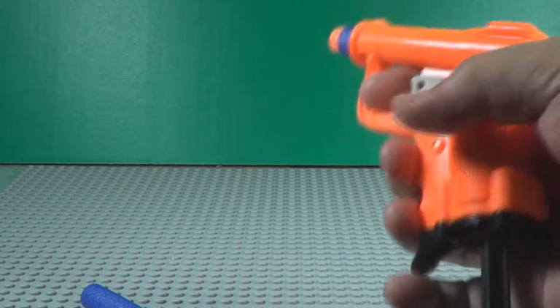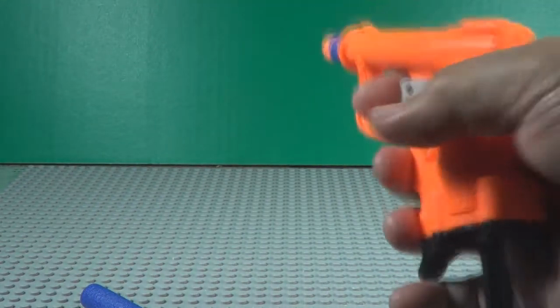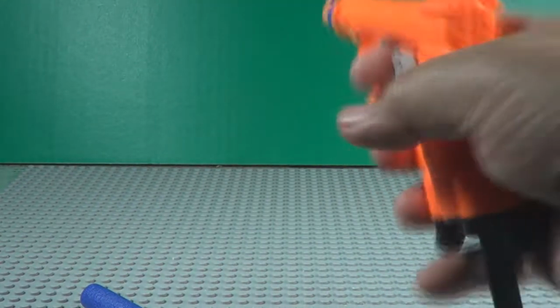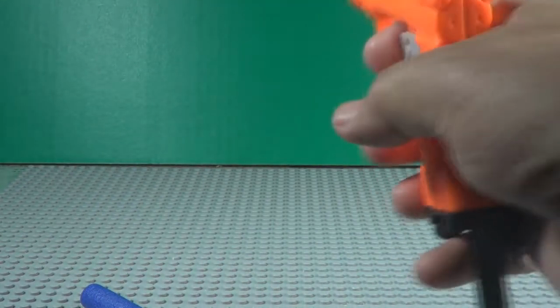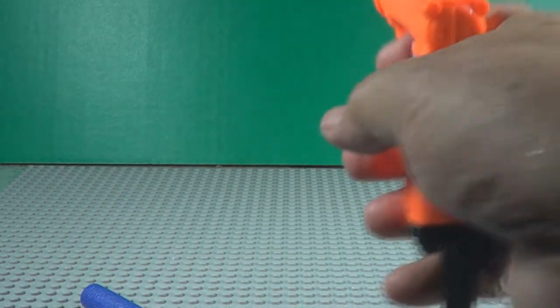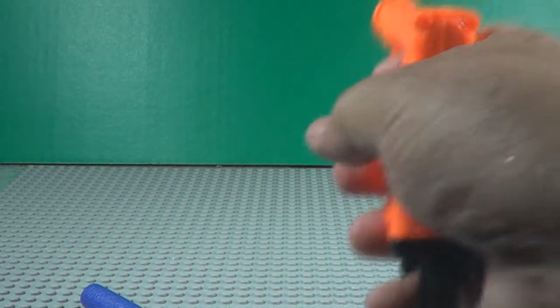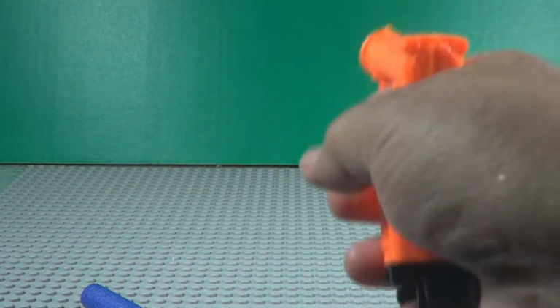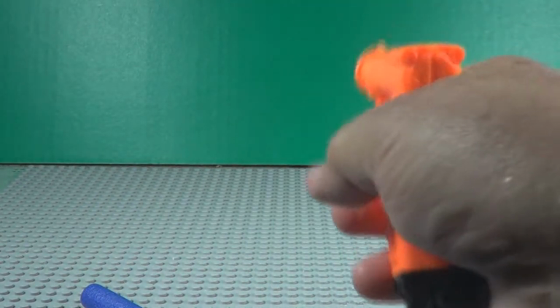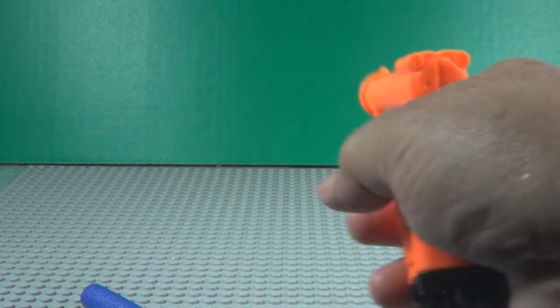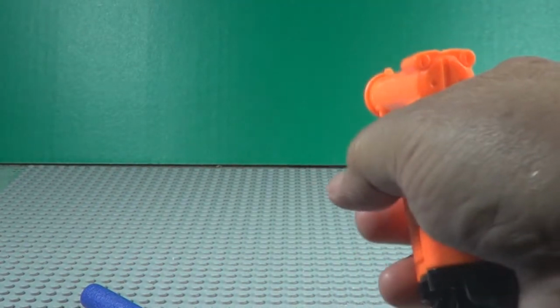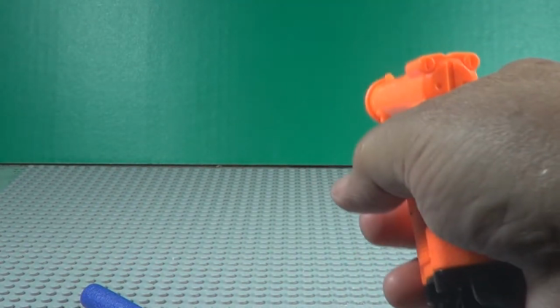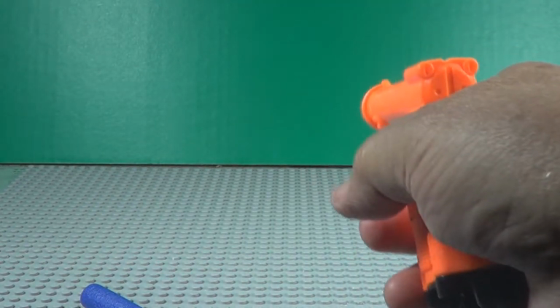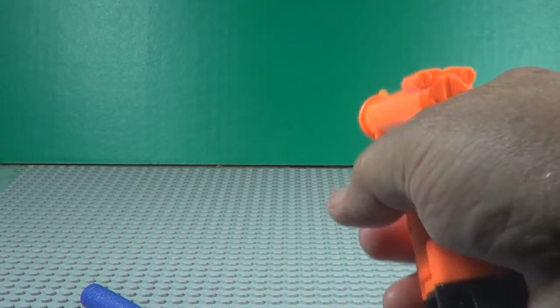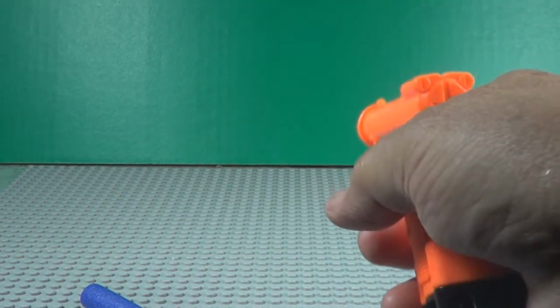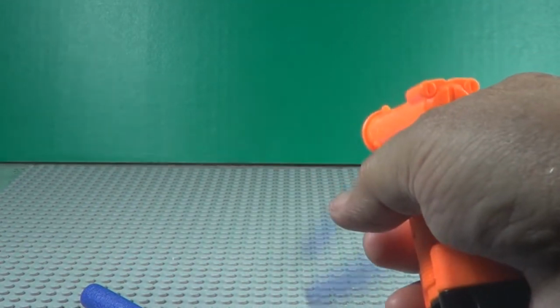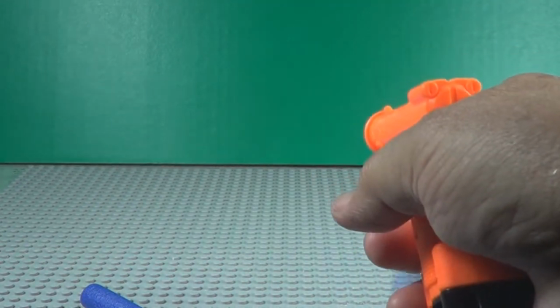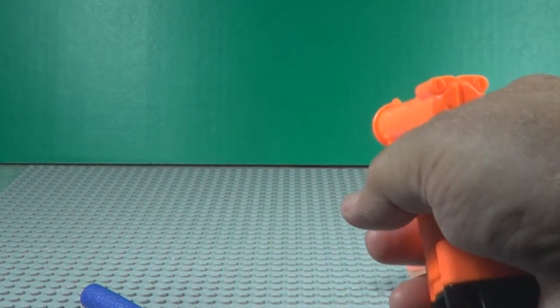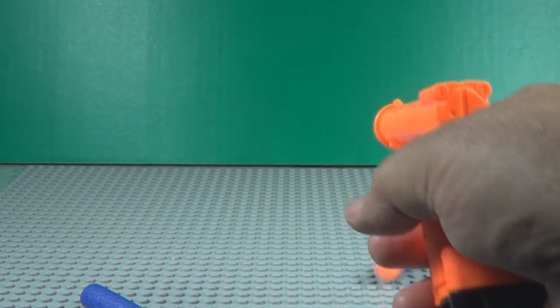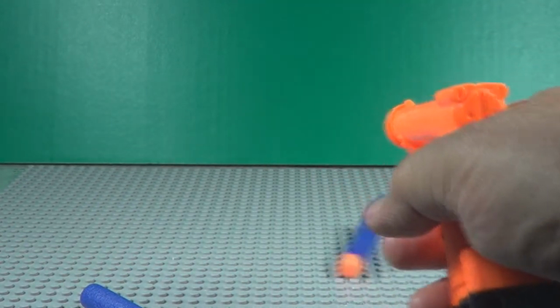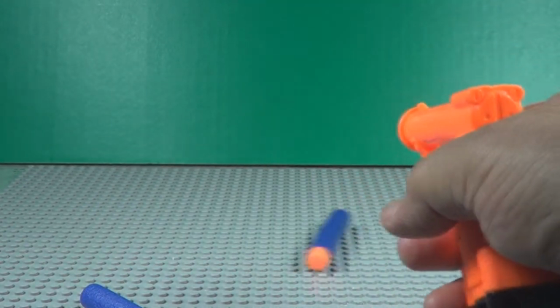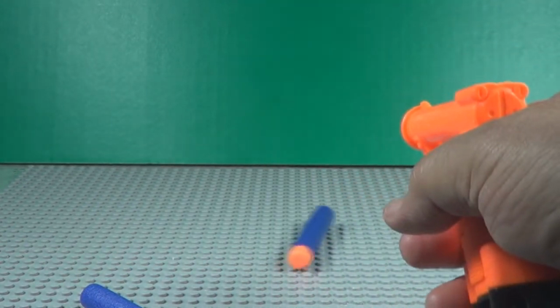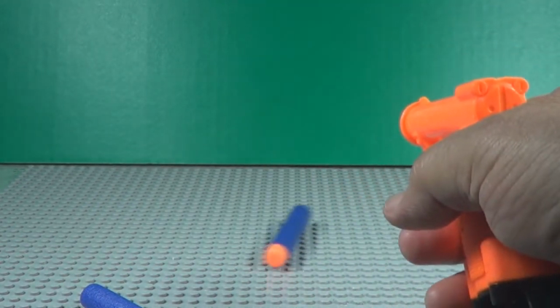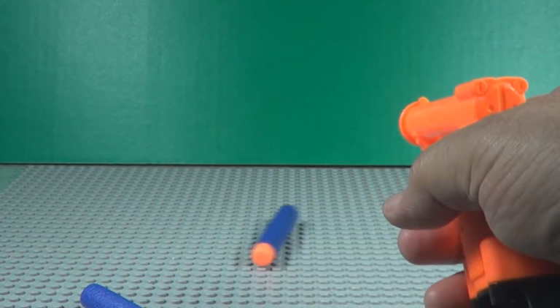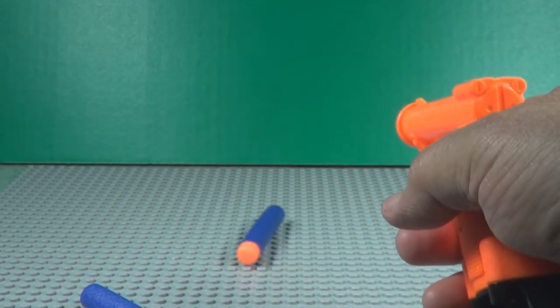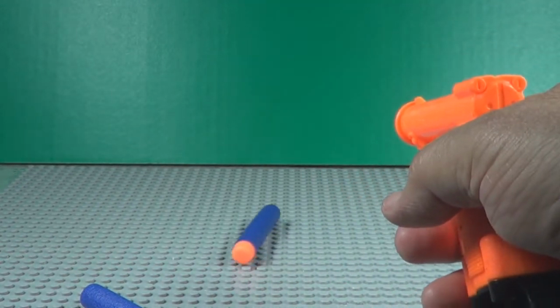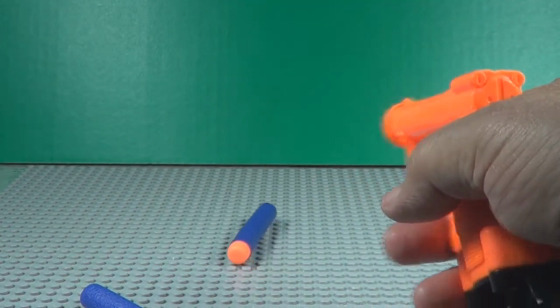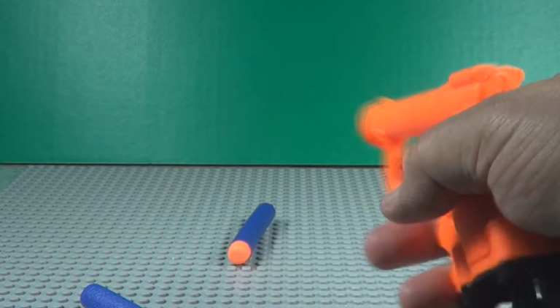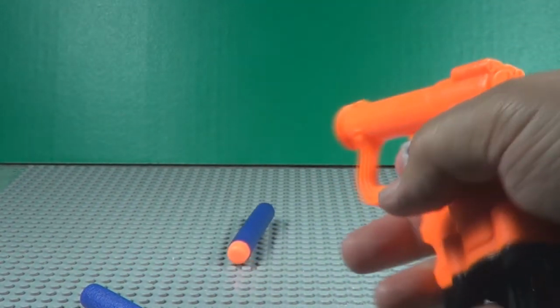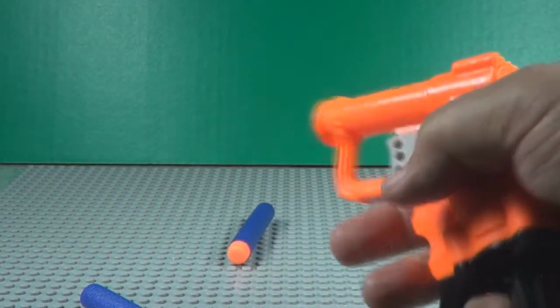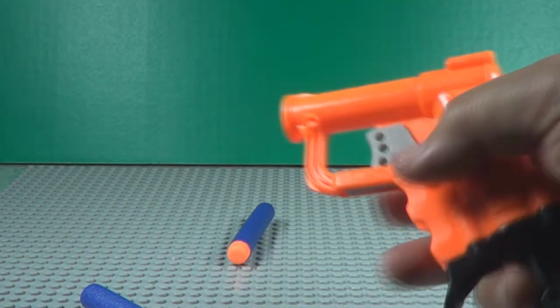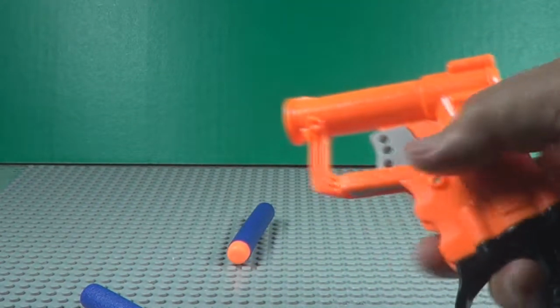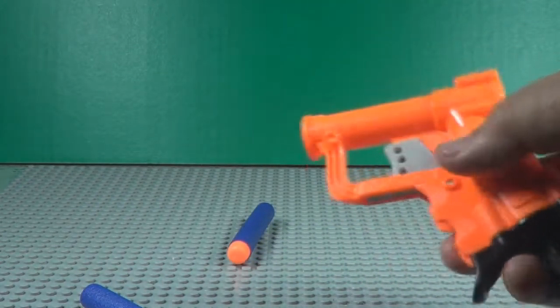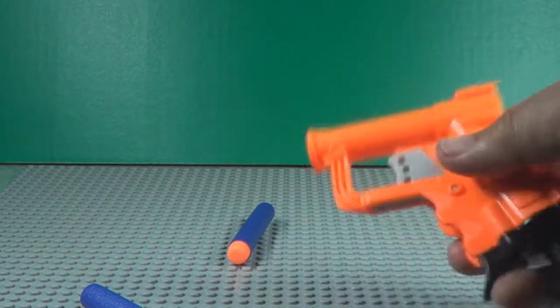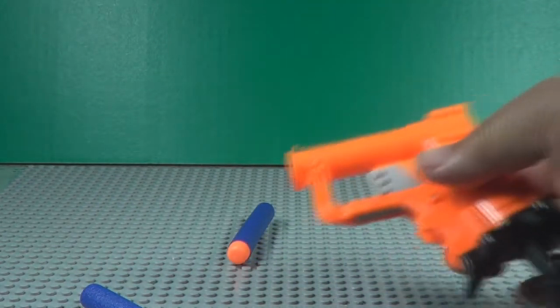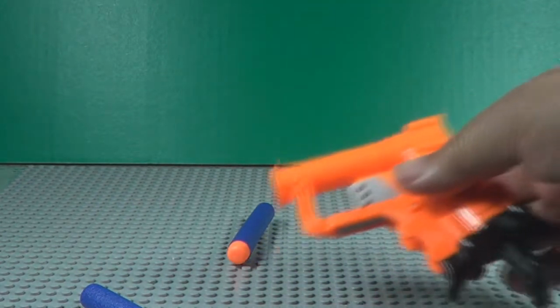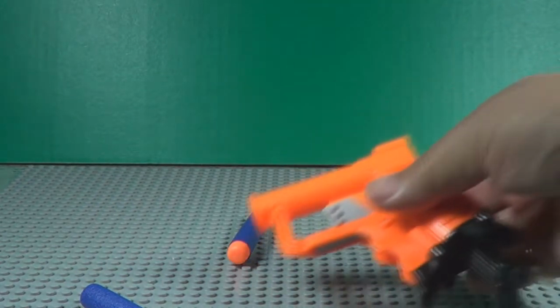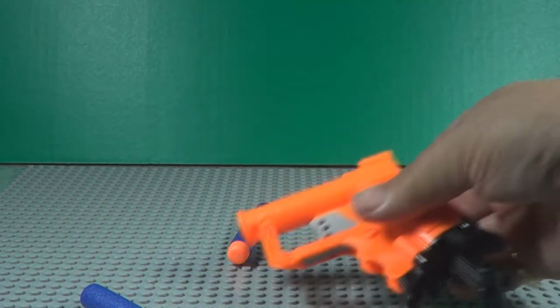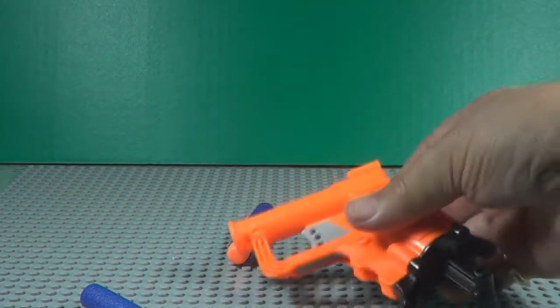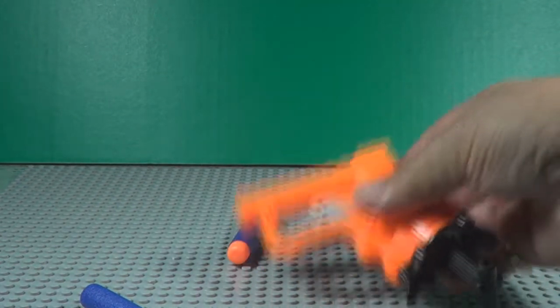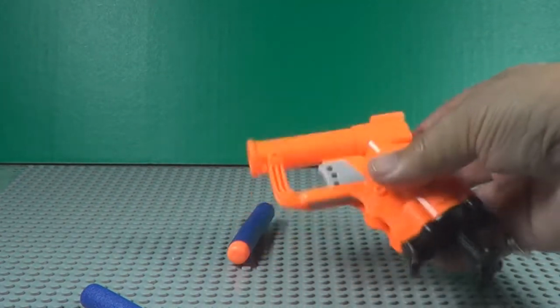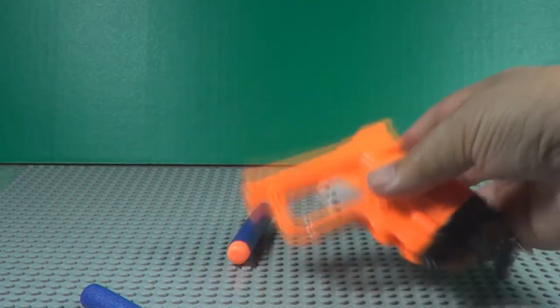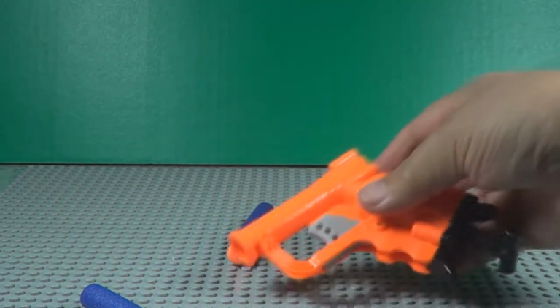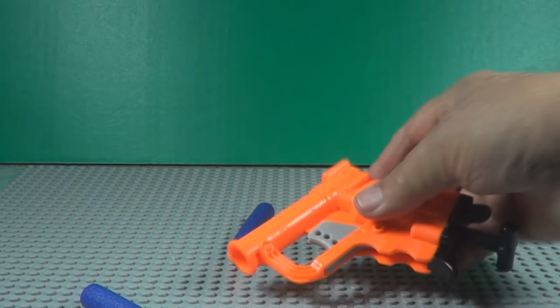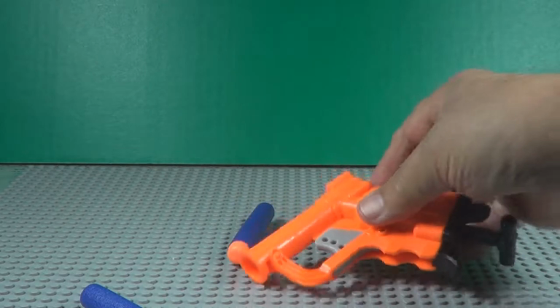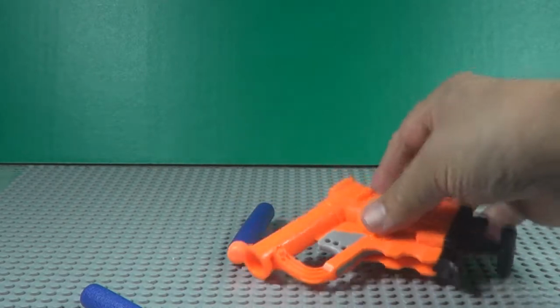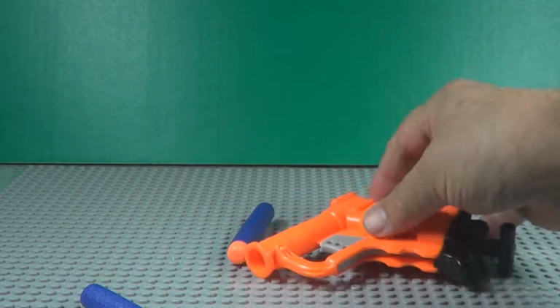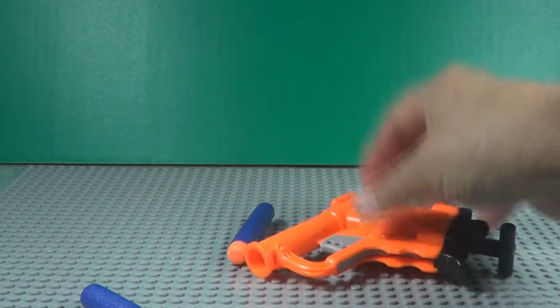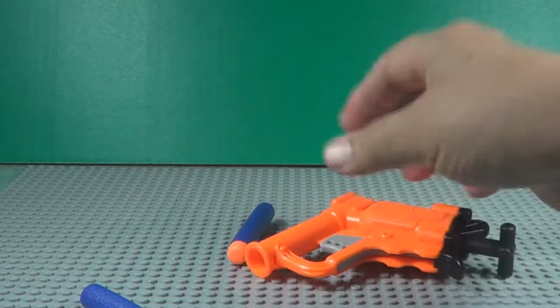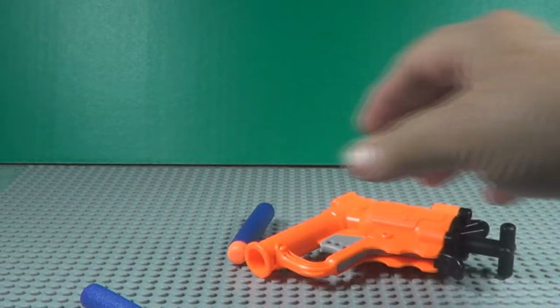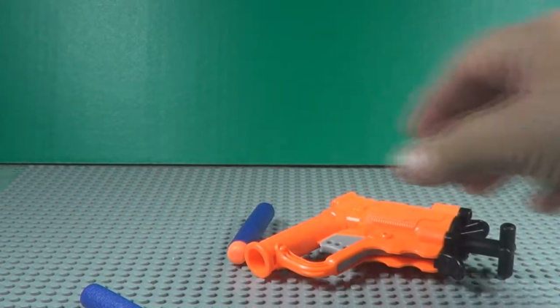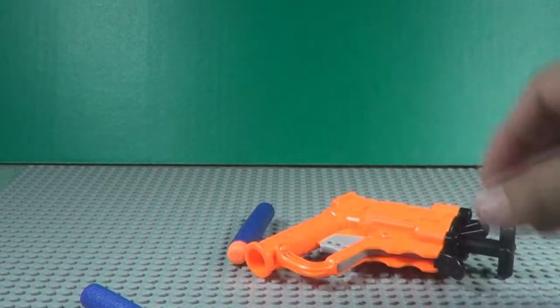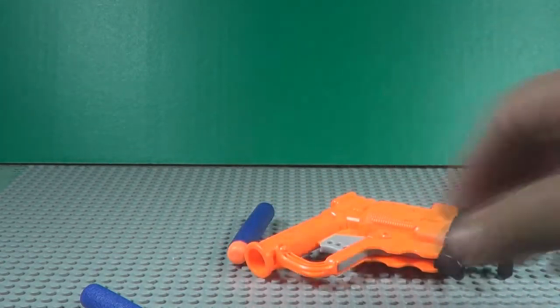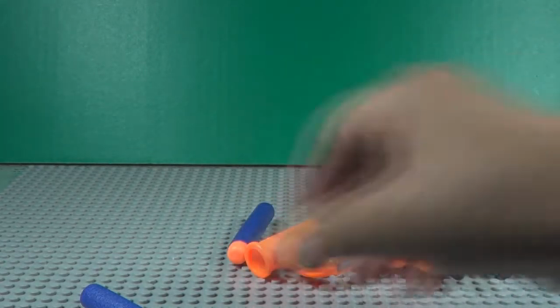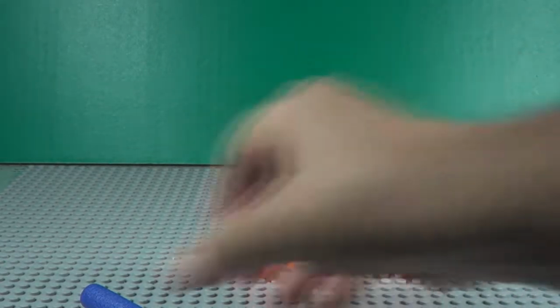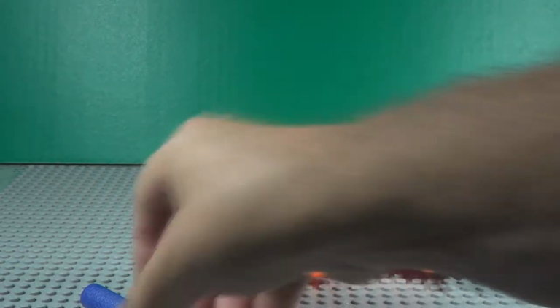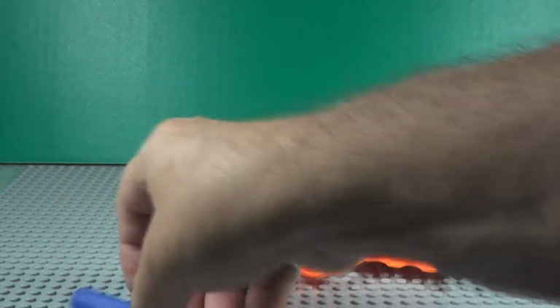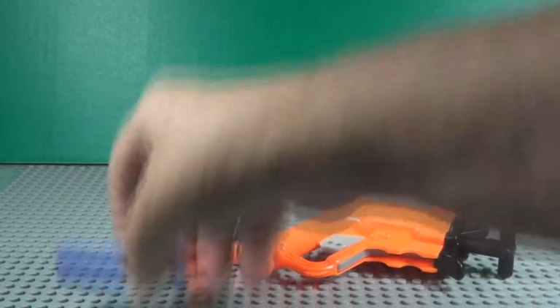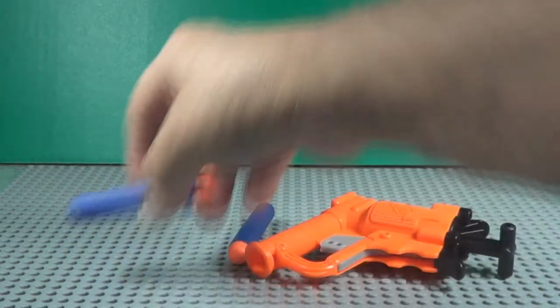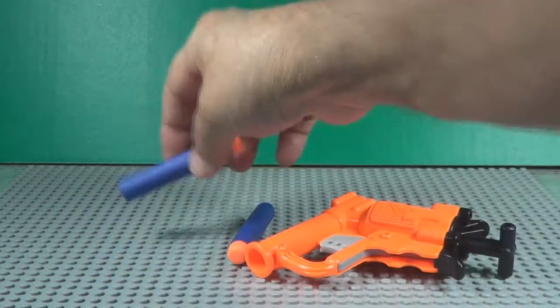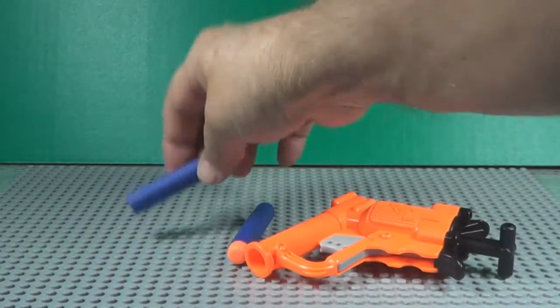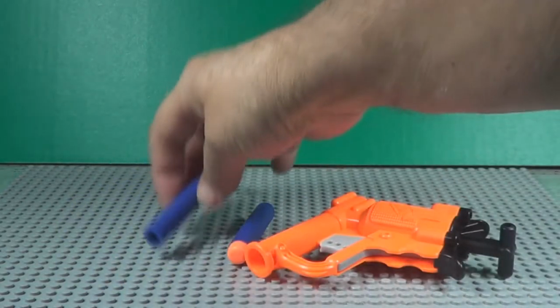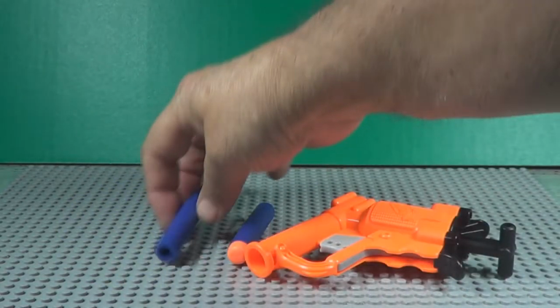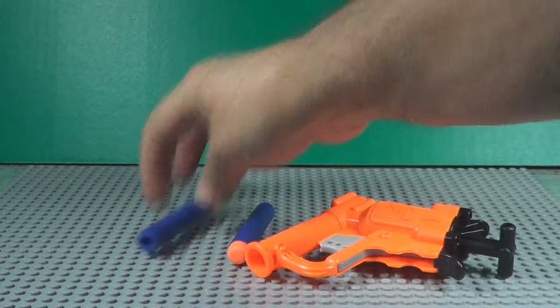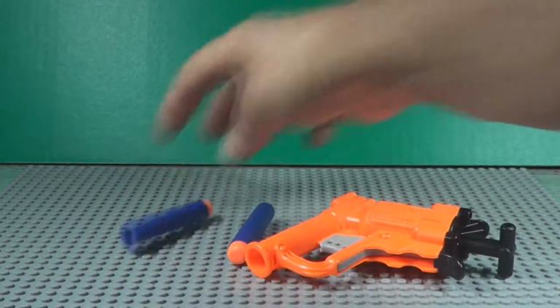Whoa! Doesn't seem quite as powerful as some of the bigger guns, but then again, it's like a little Derringer, son.